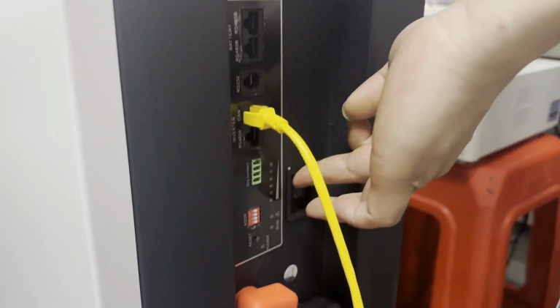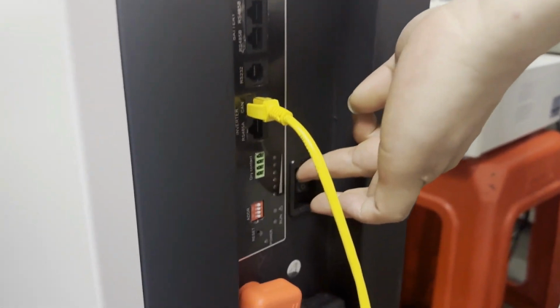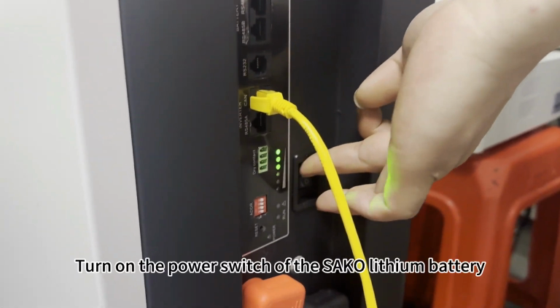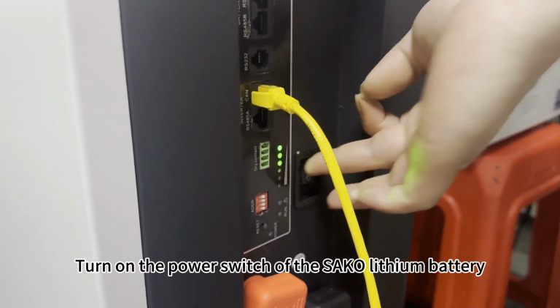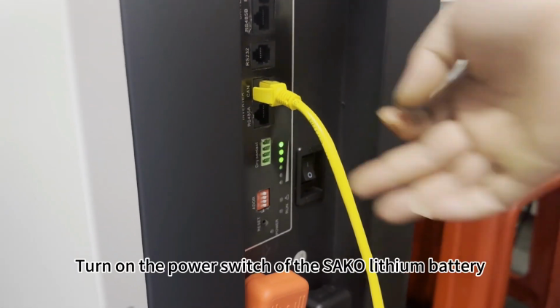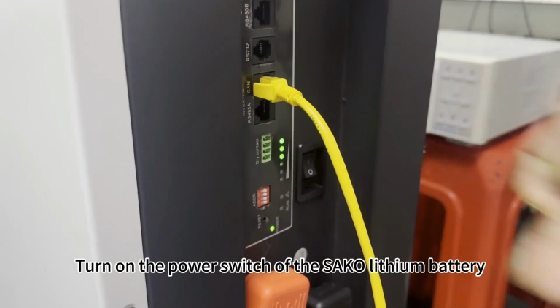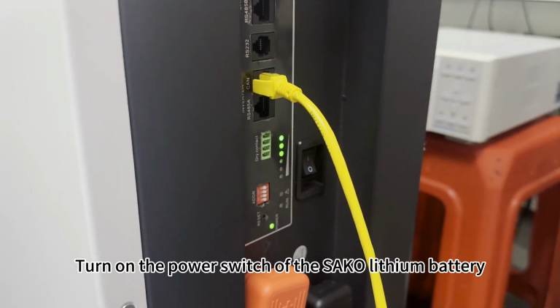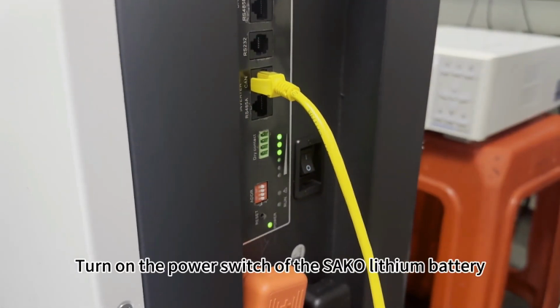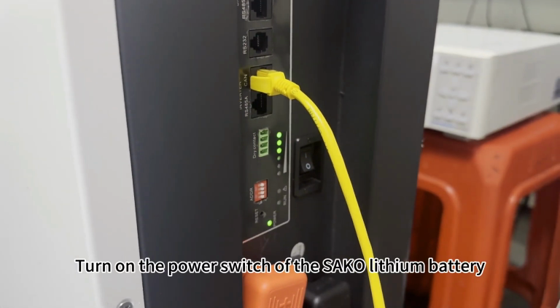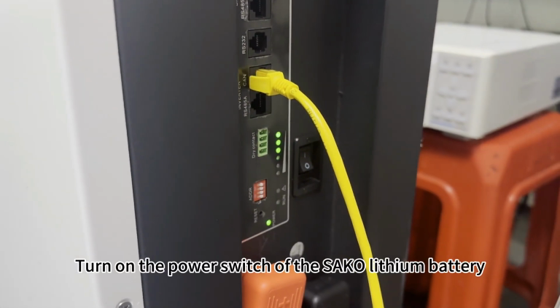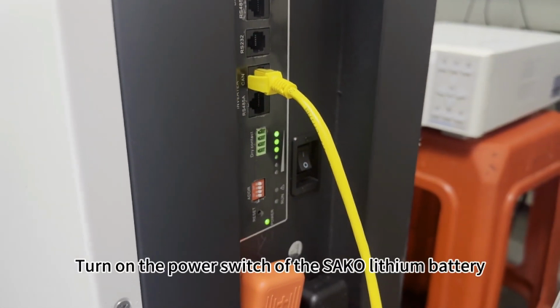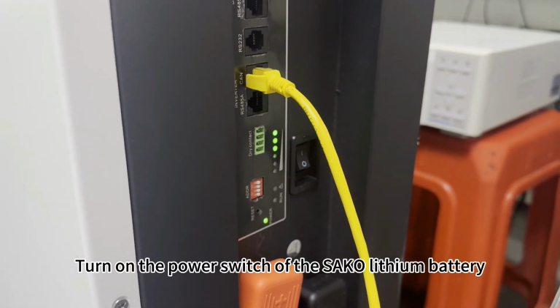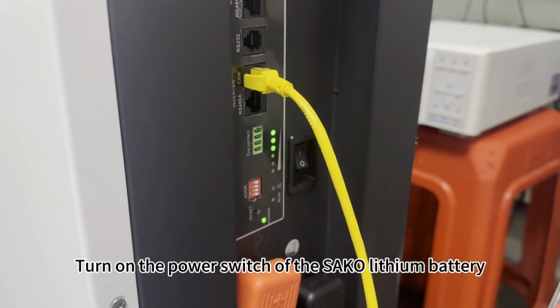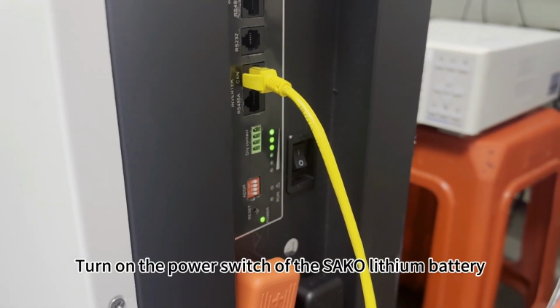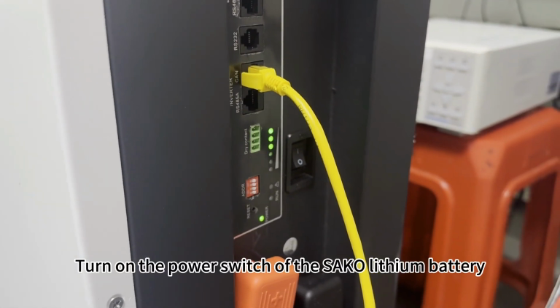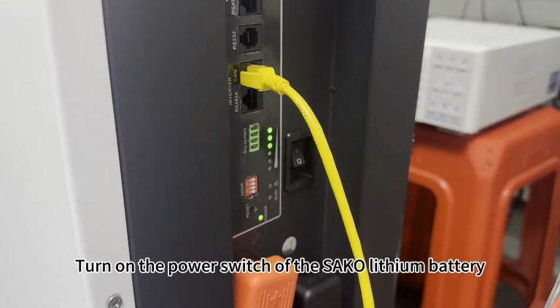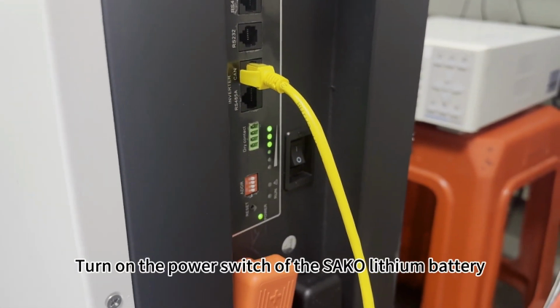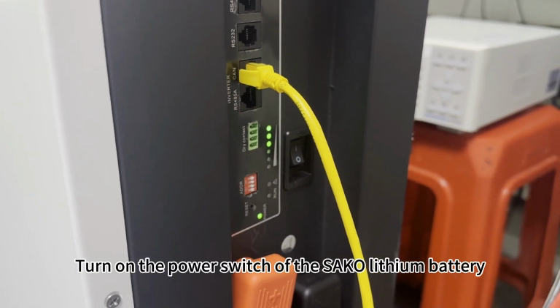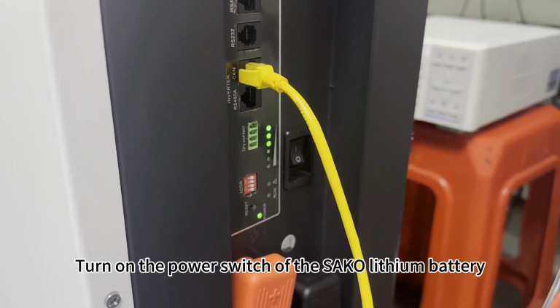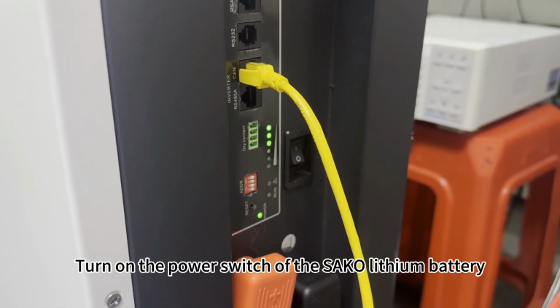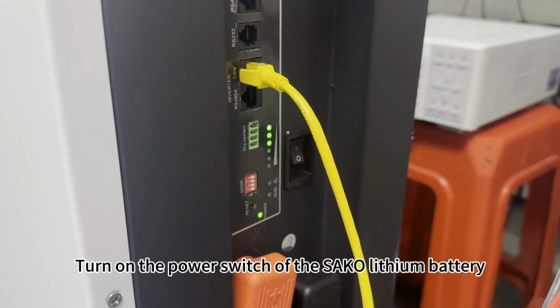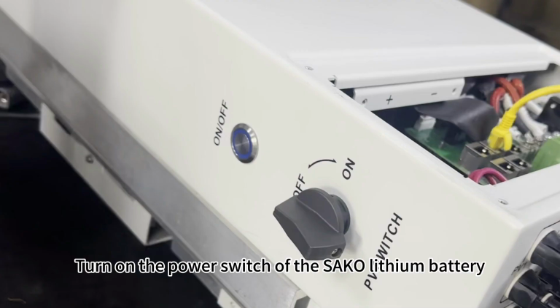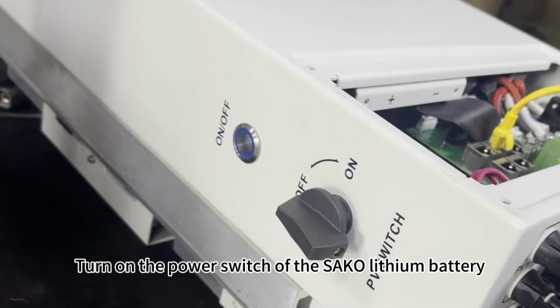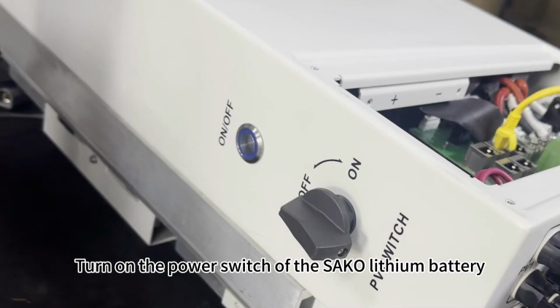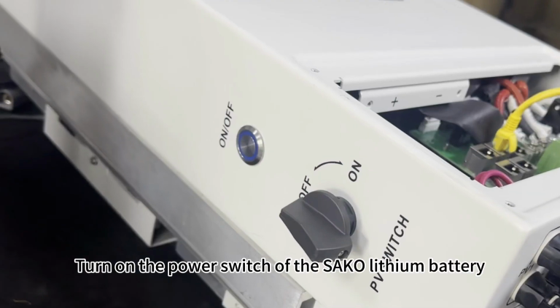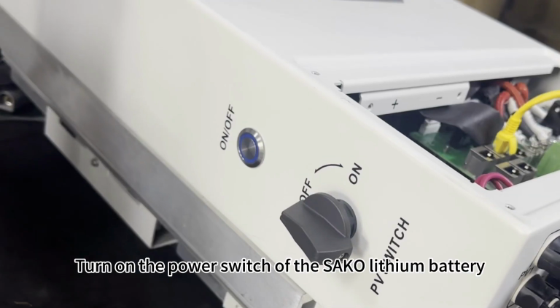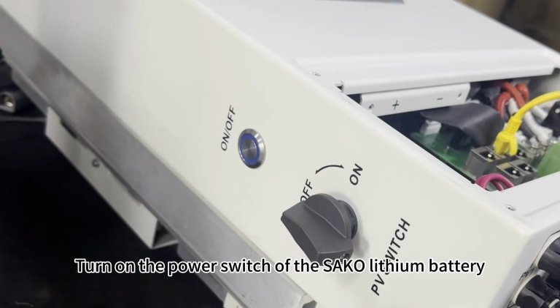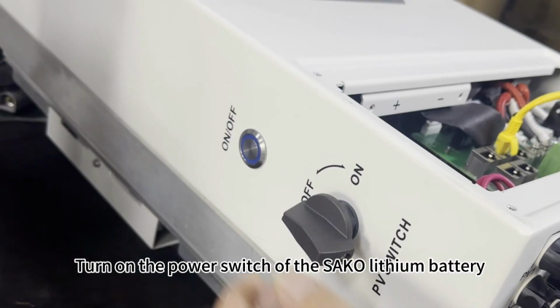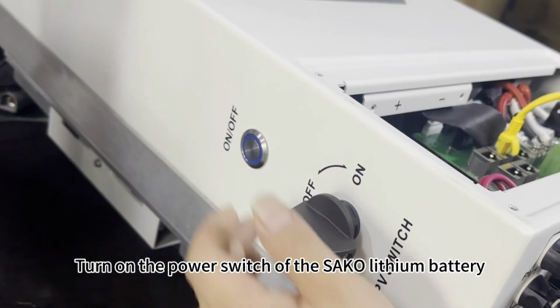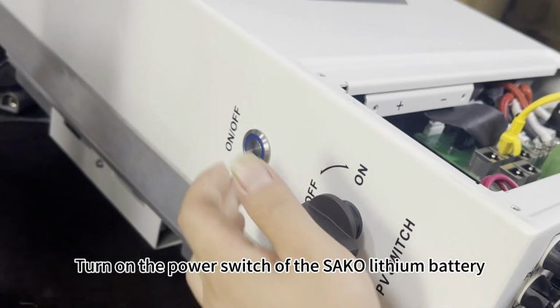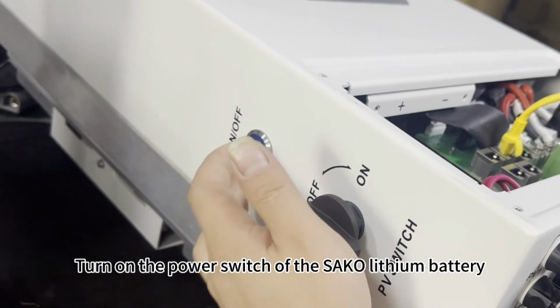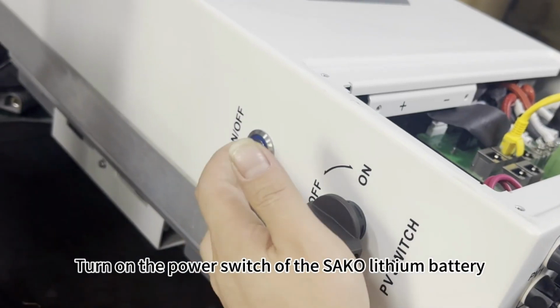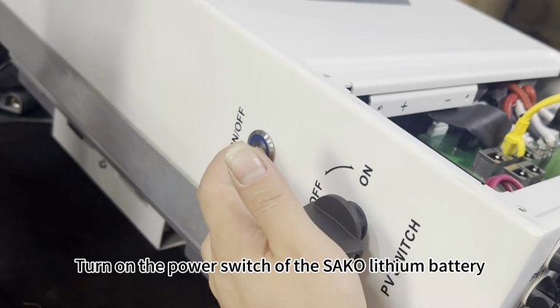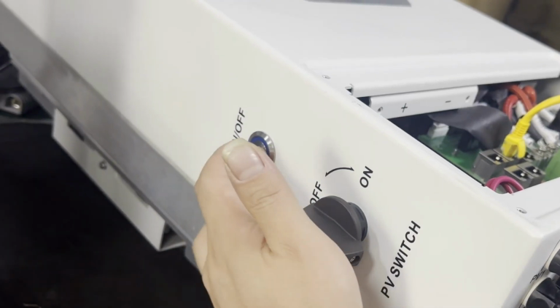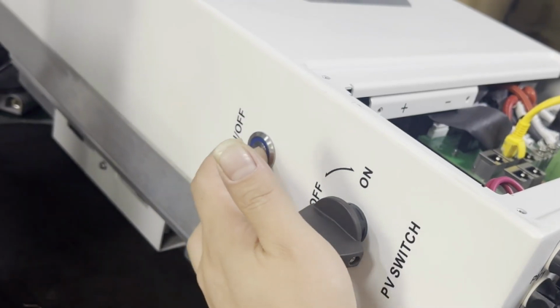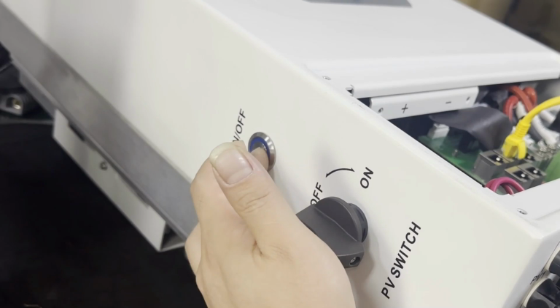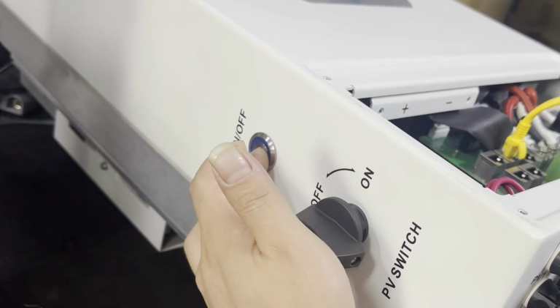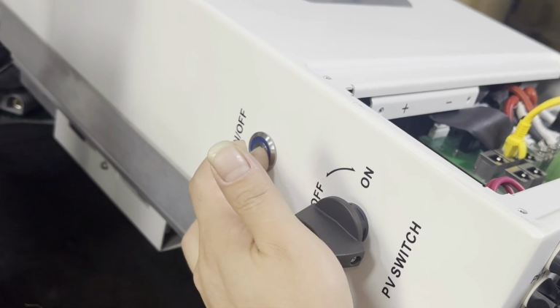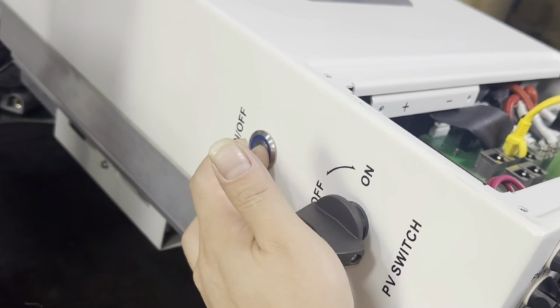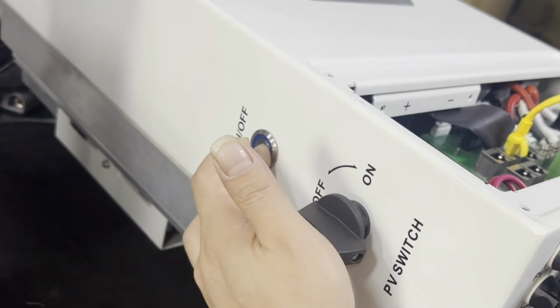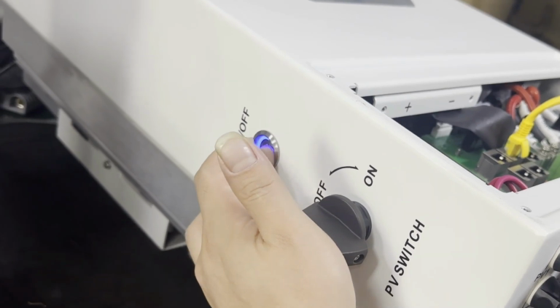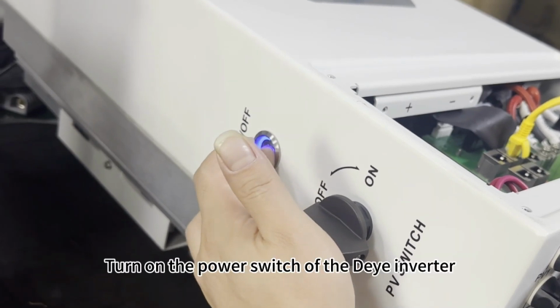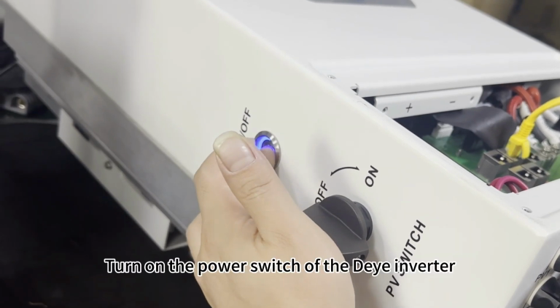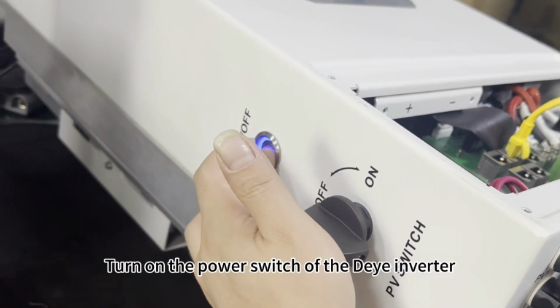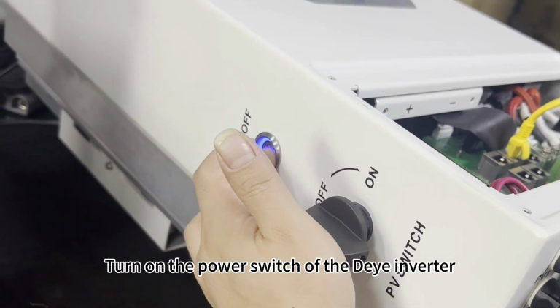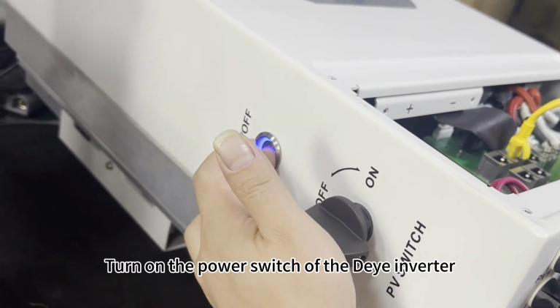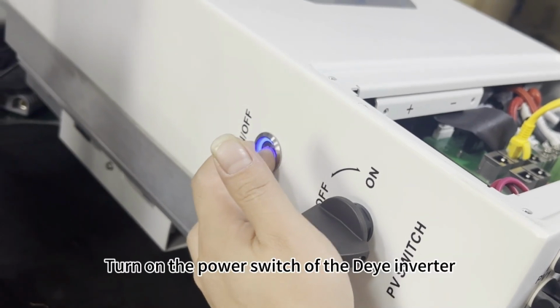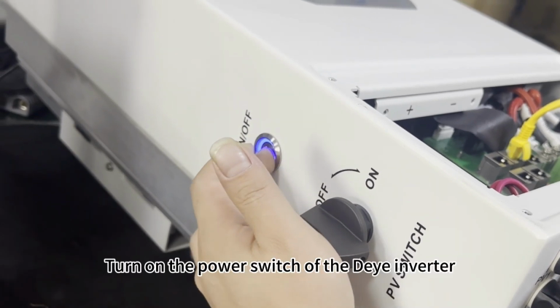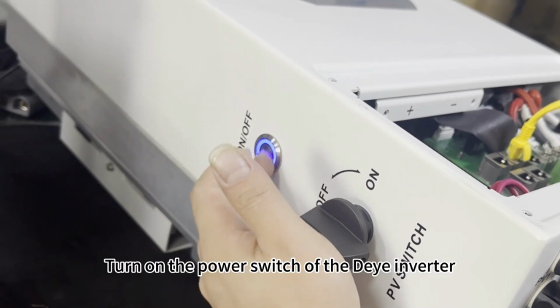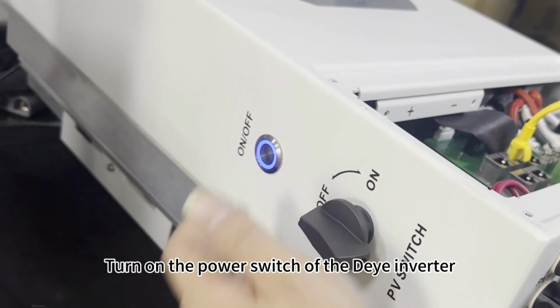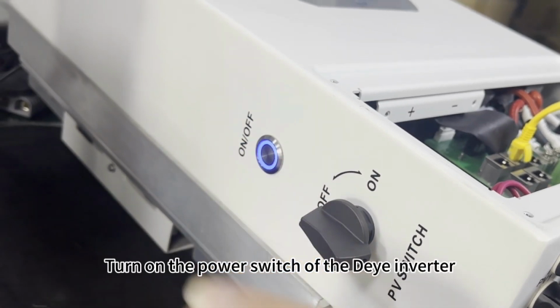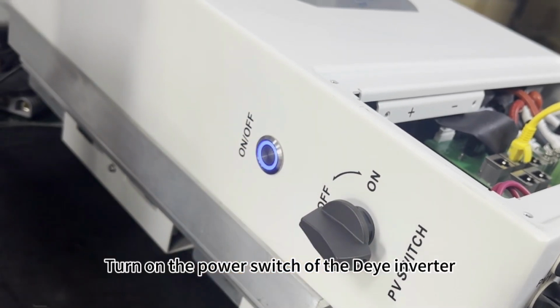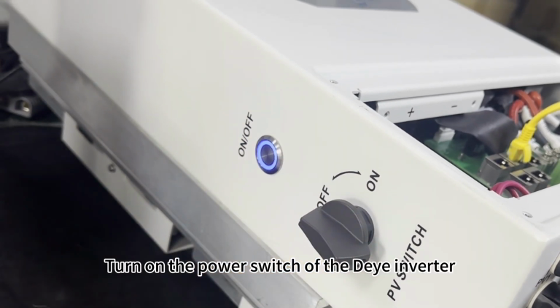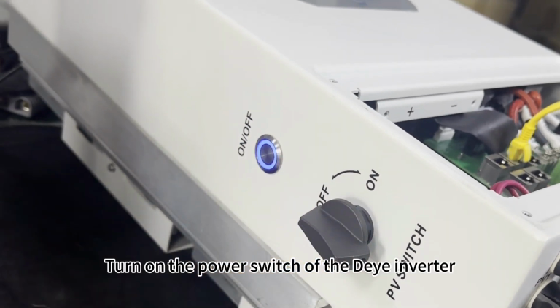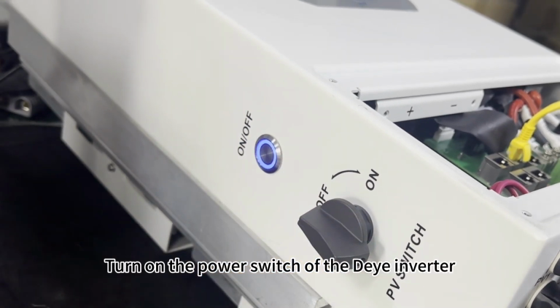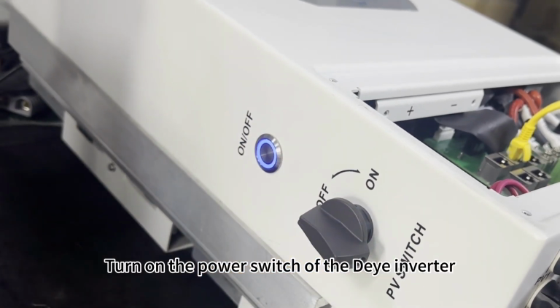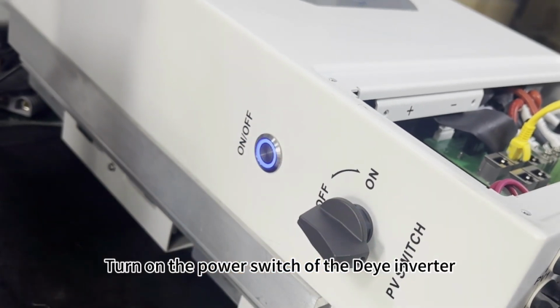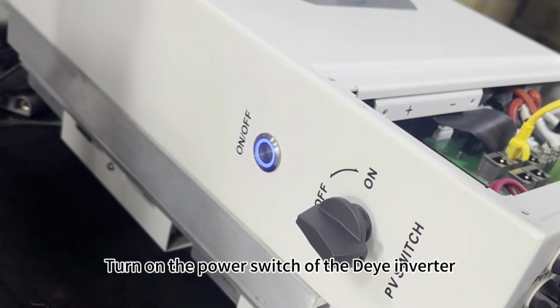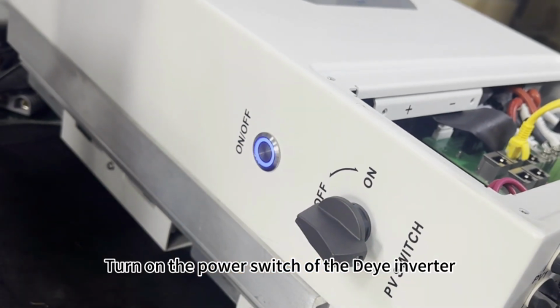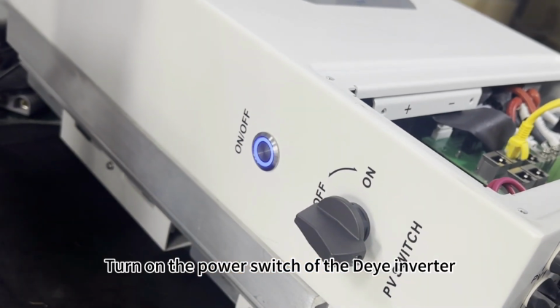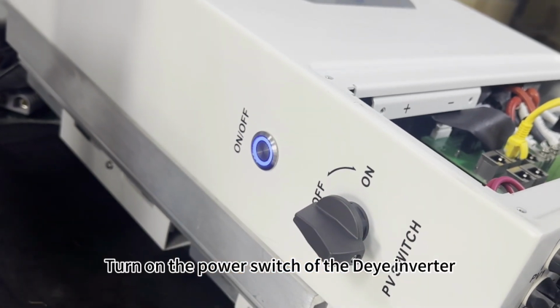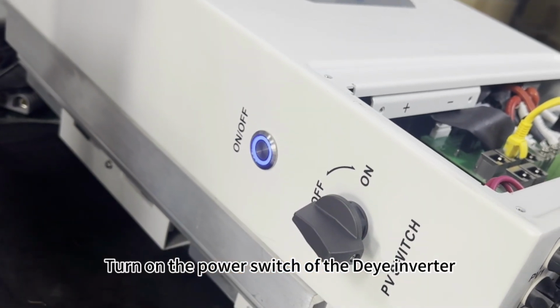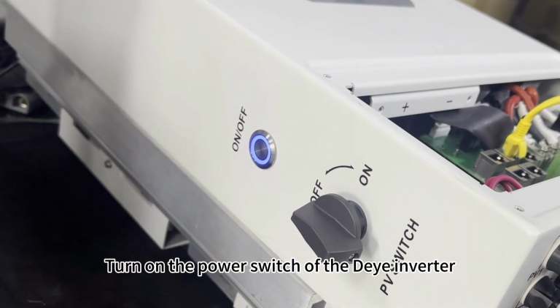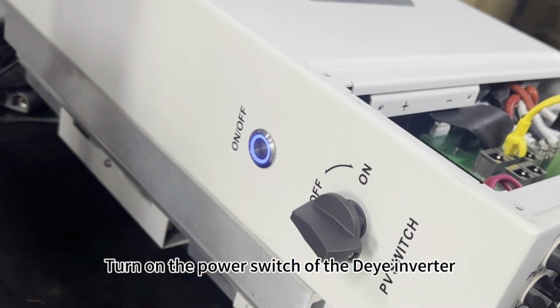Turn on the power switch of the suckle lithium battery. Turn on the power switch of the die inverter.